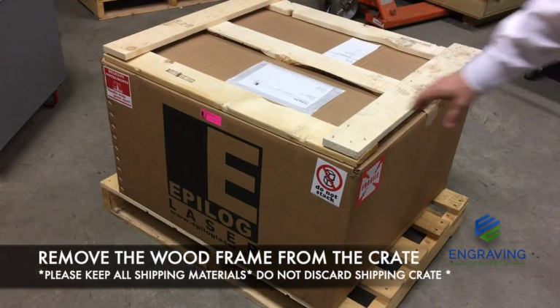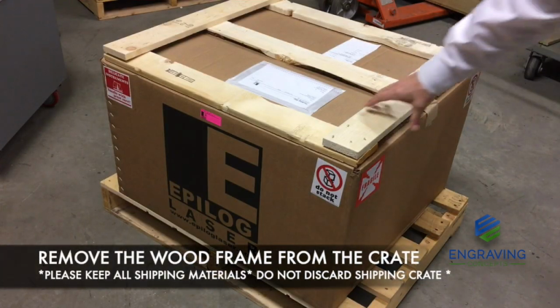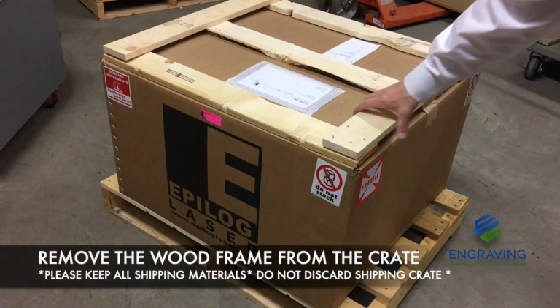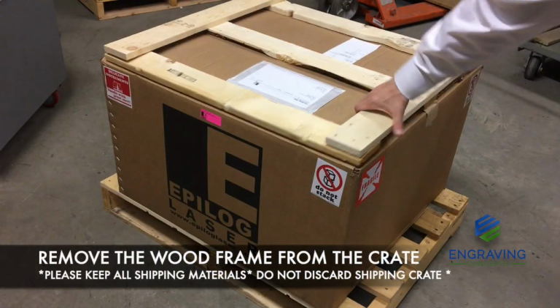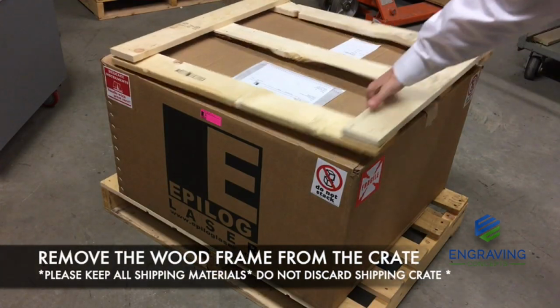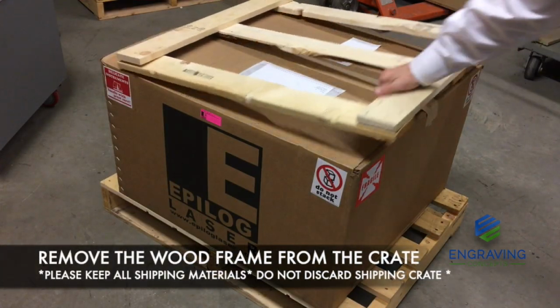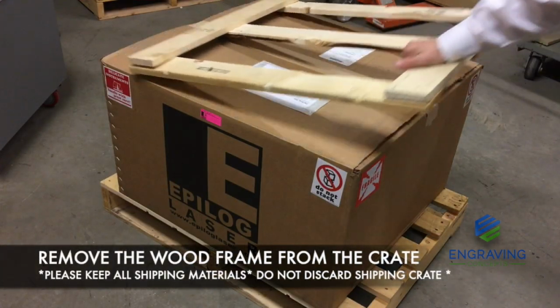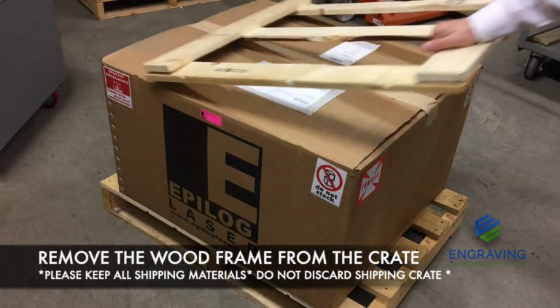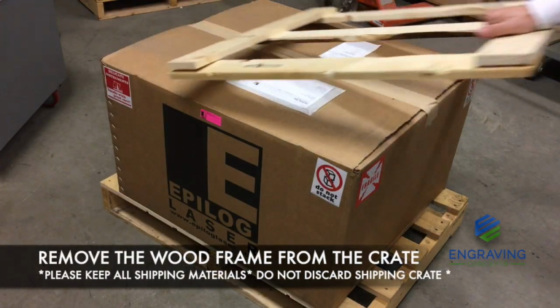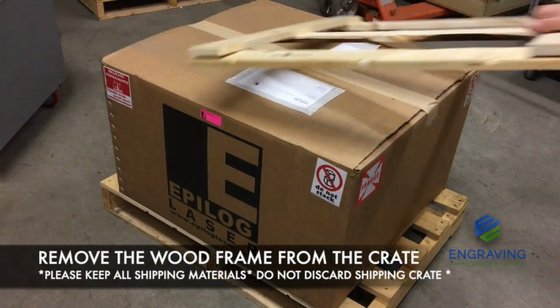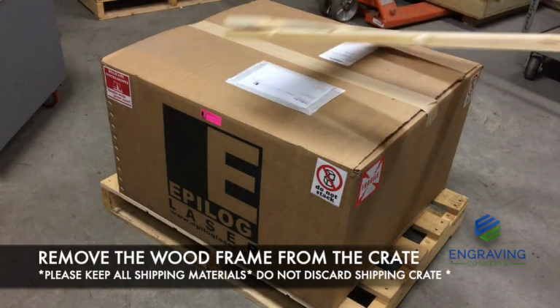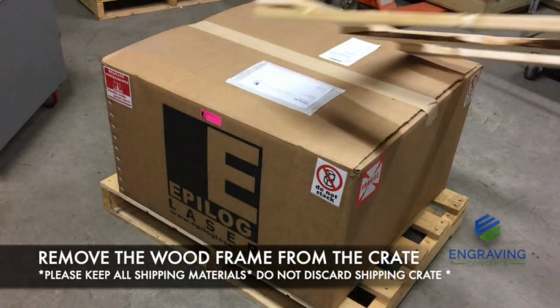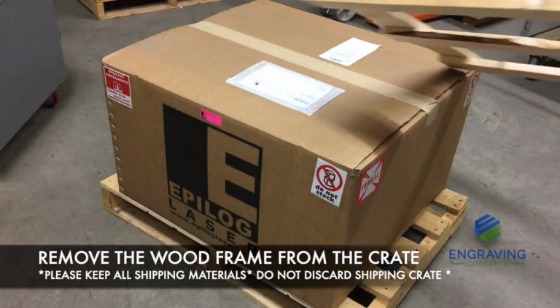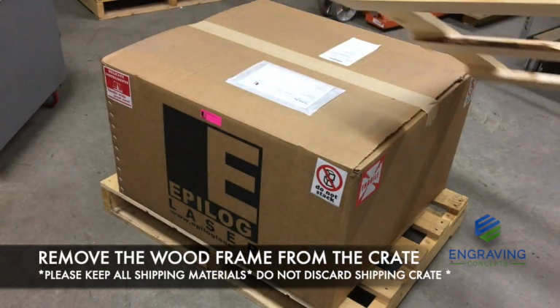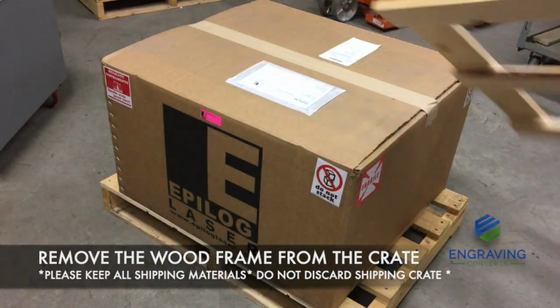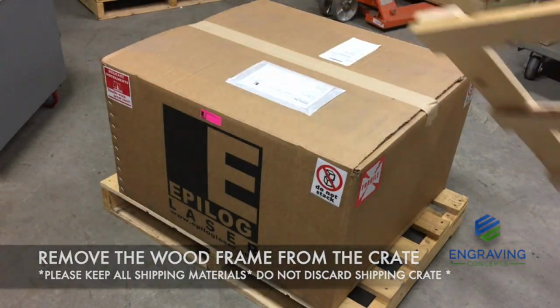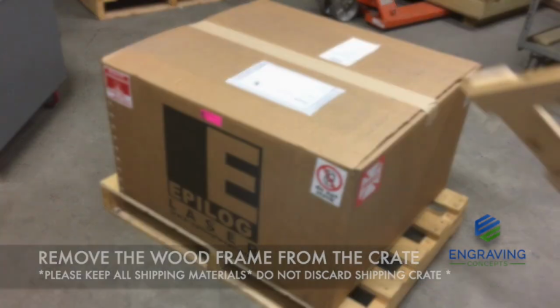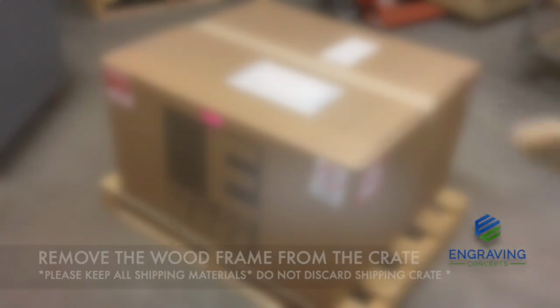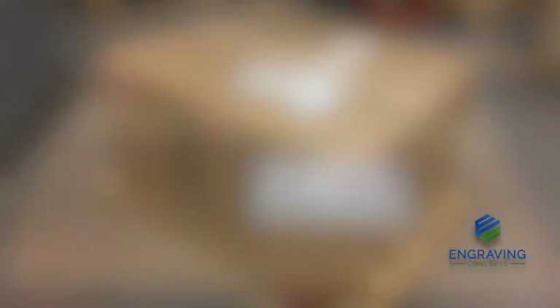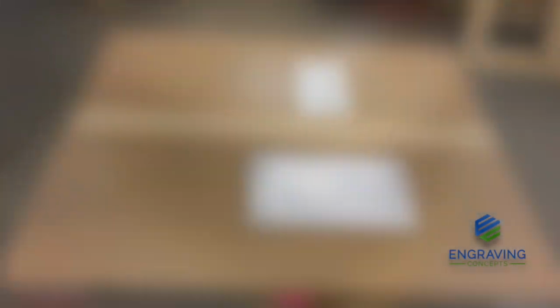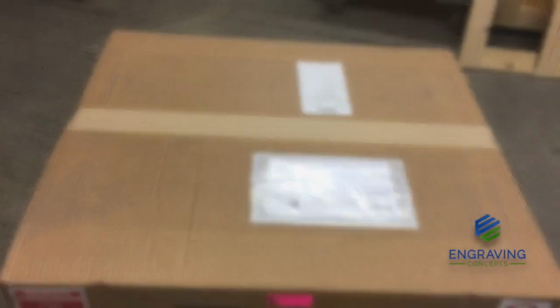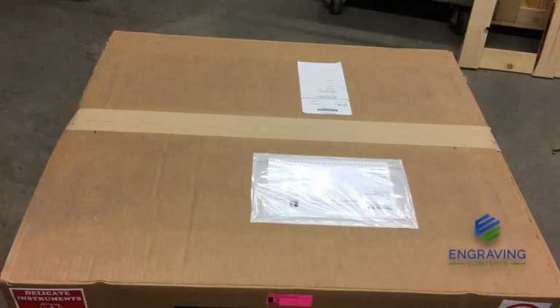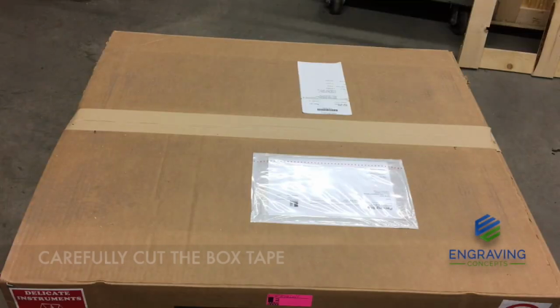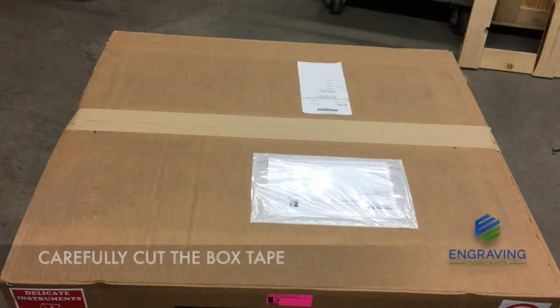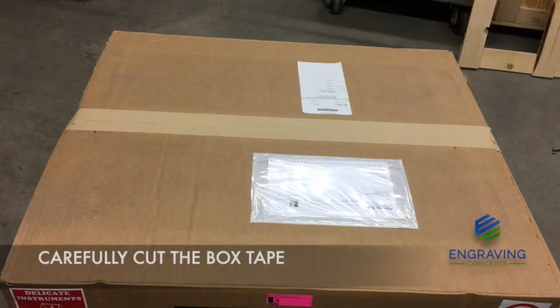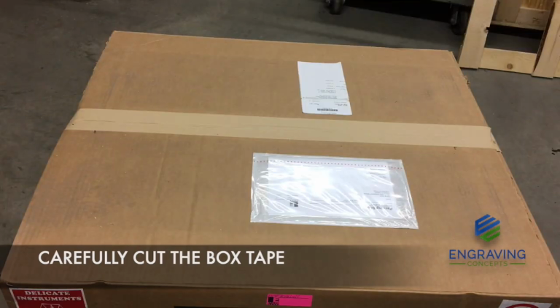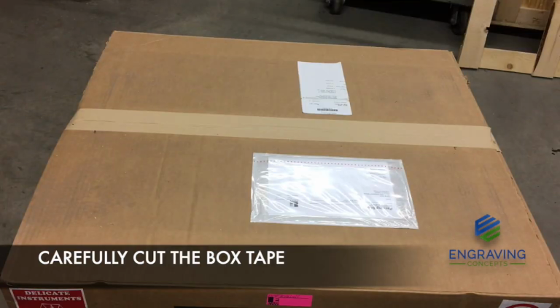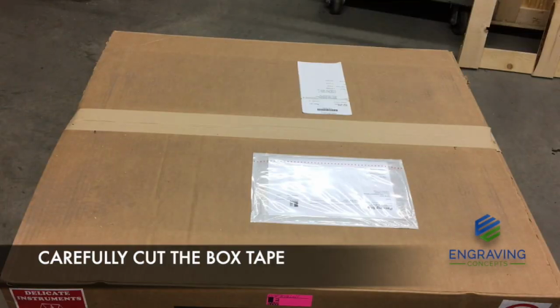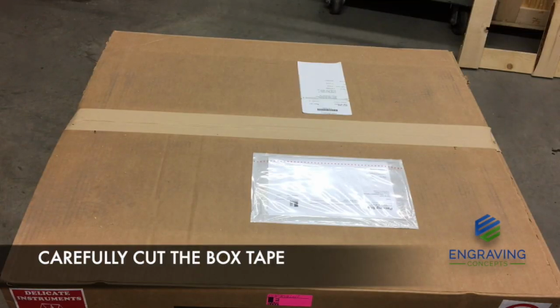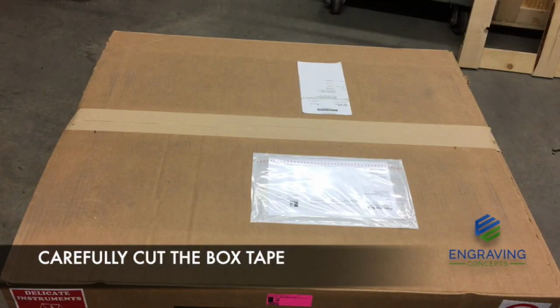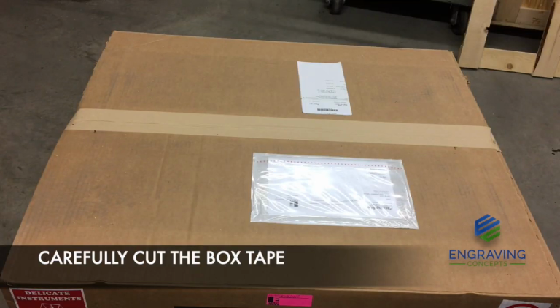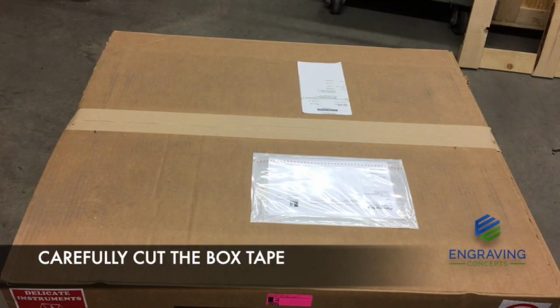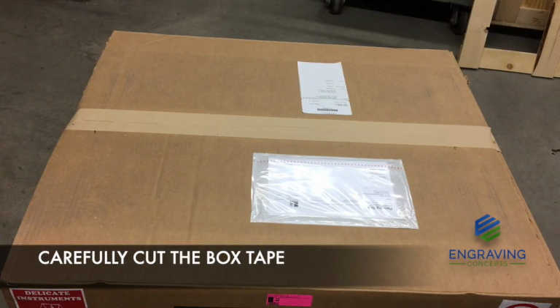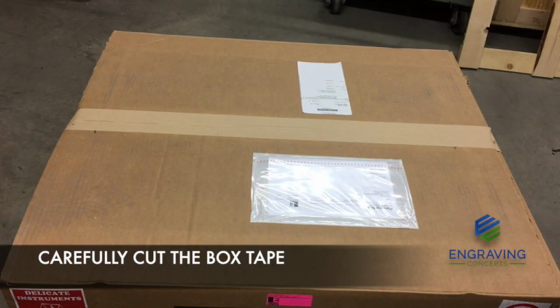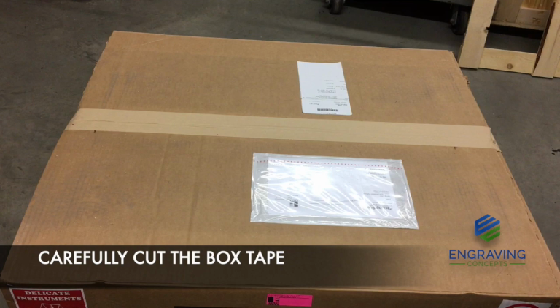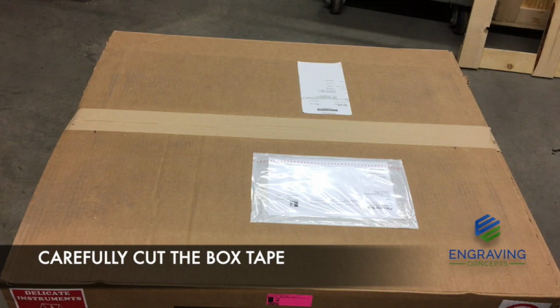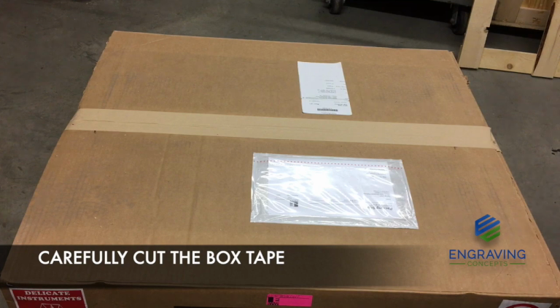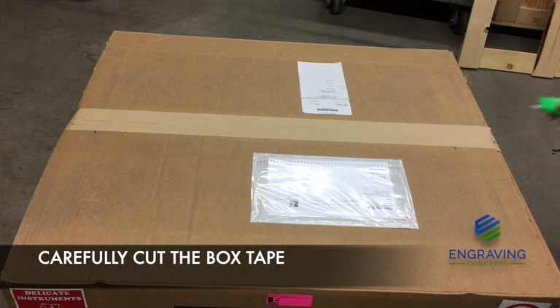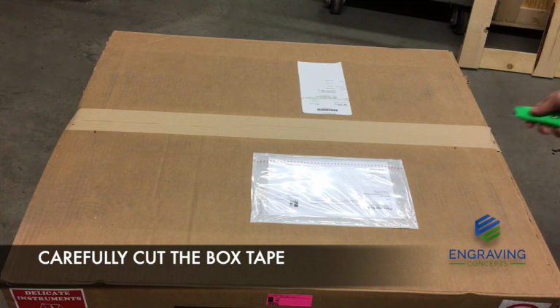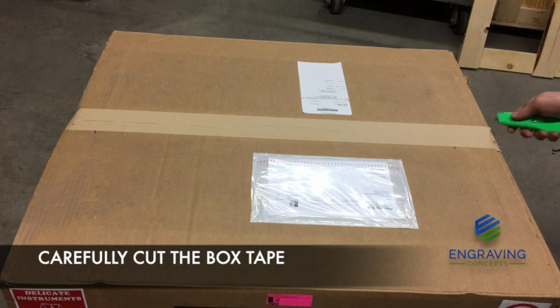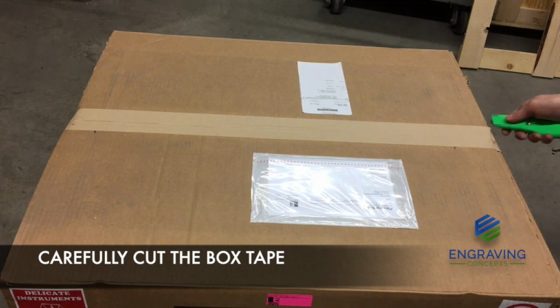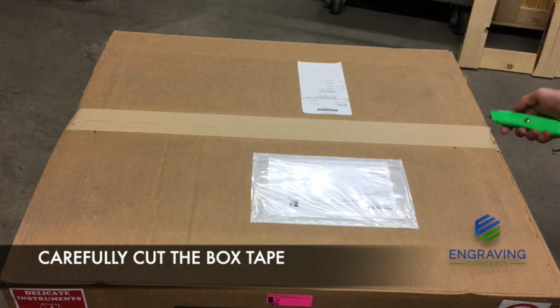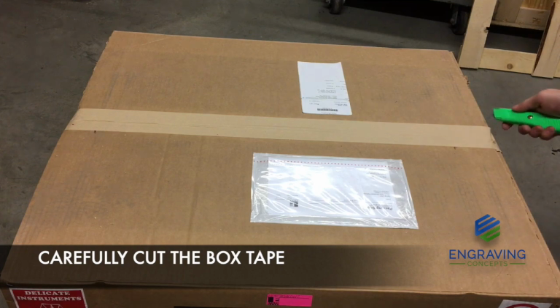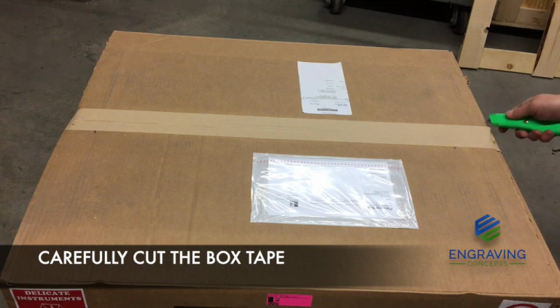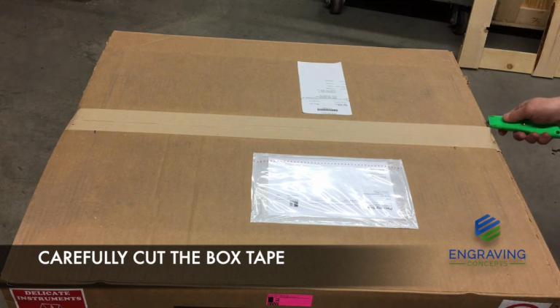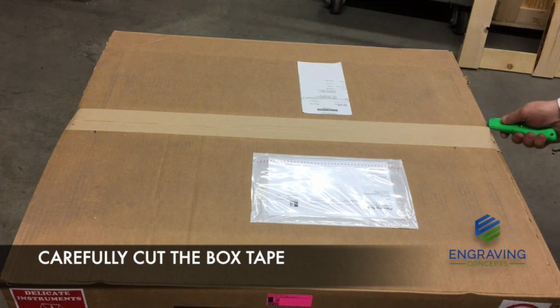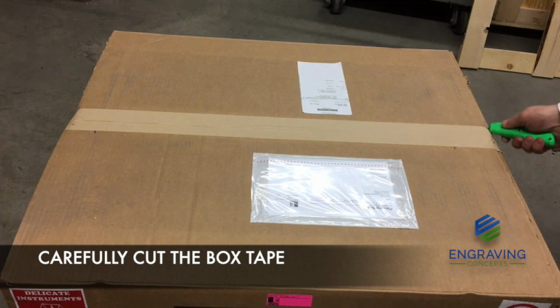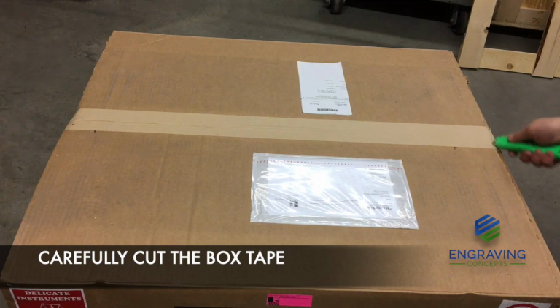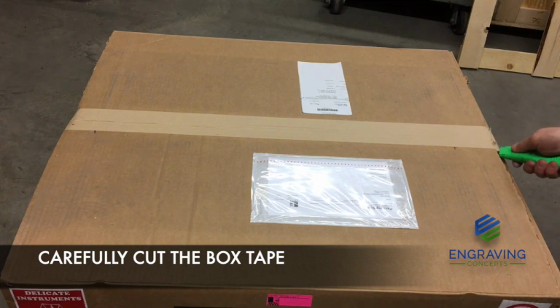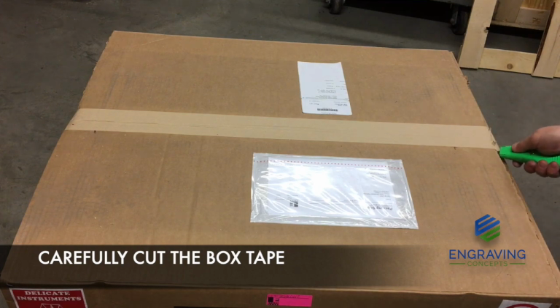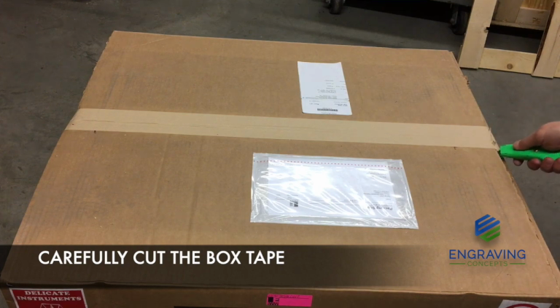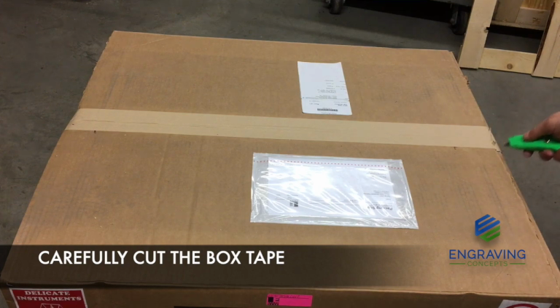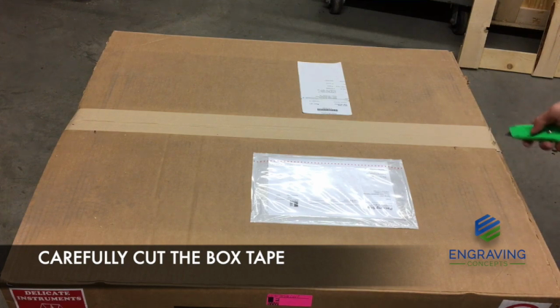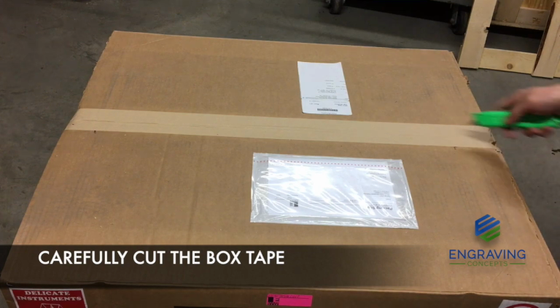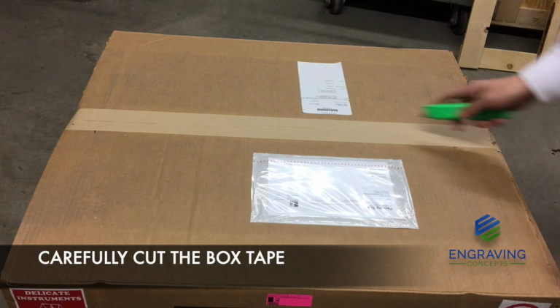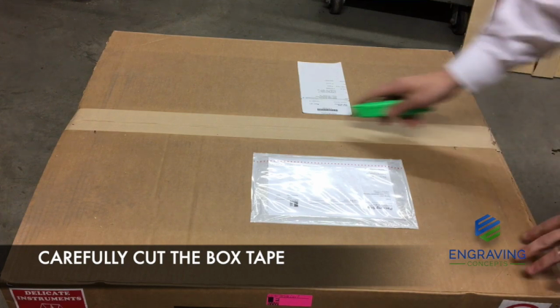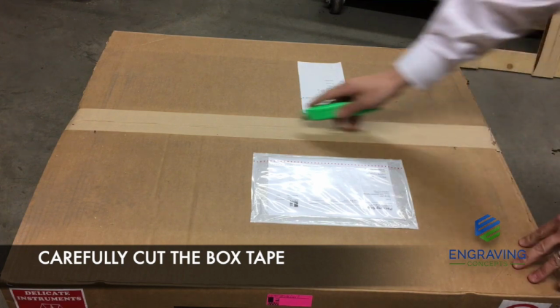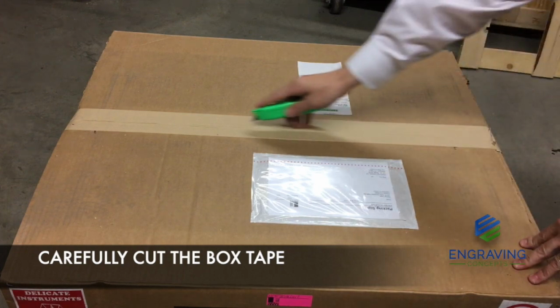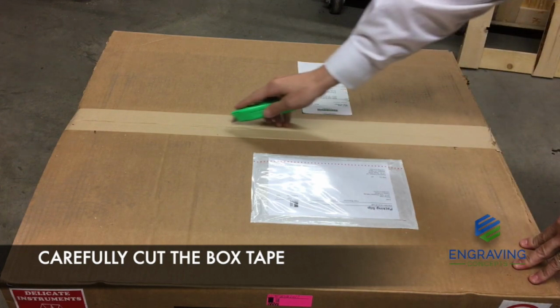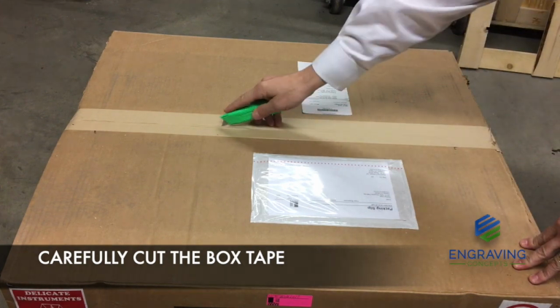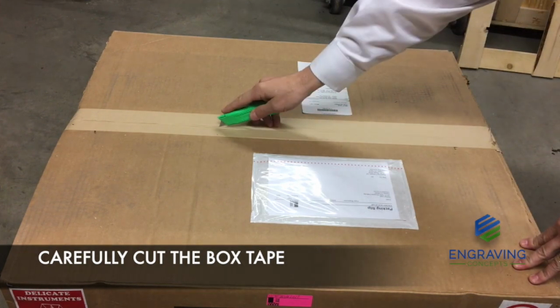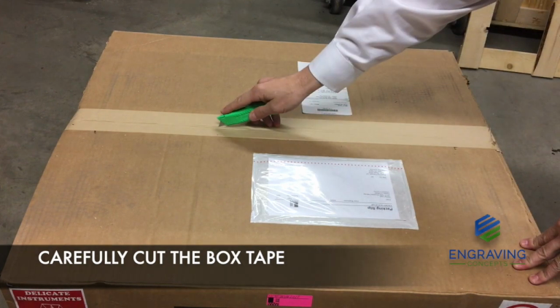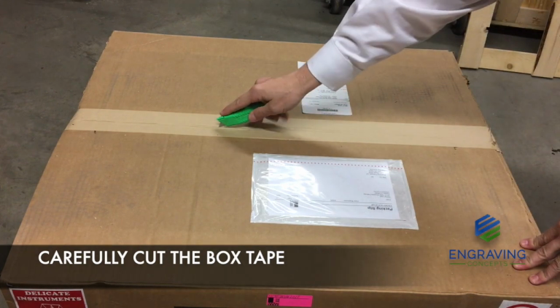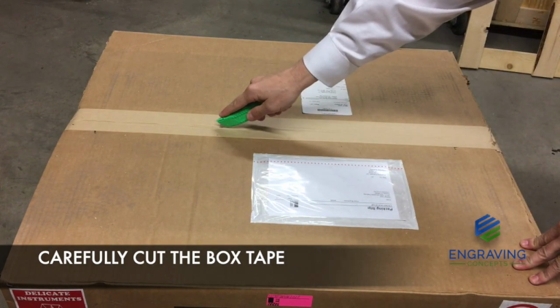Next, remove the top part of the wooden pallet. Then, using a box cutter, carefully cut the box tape on the sides and on the top.